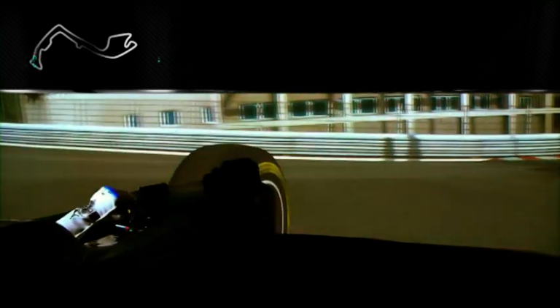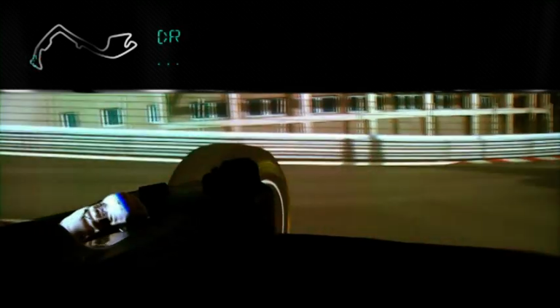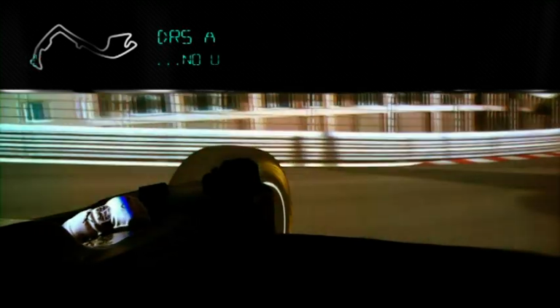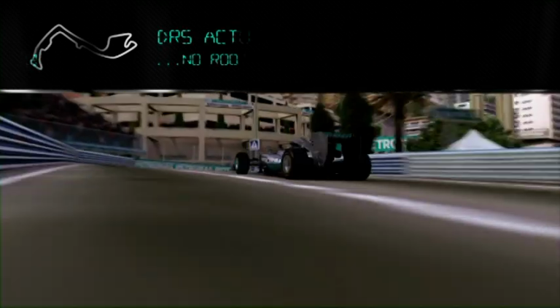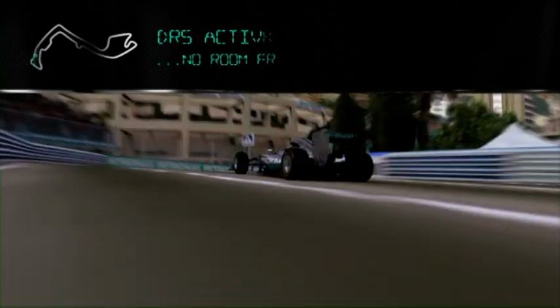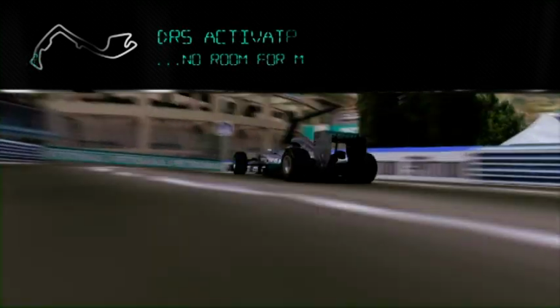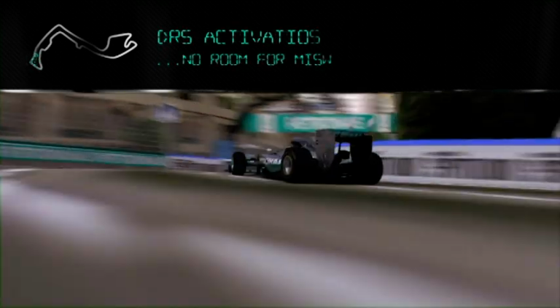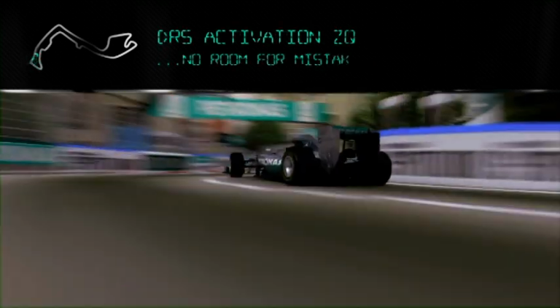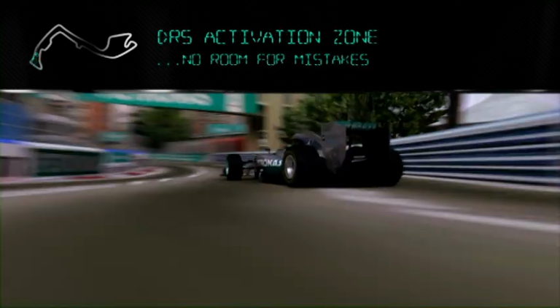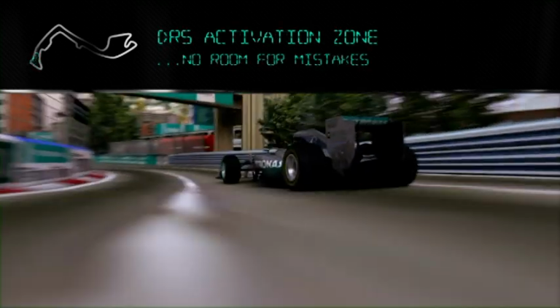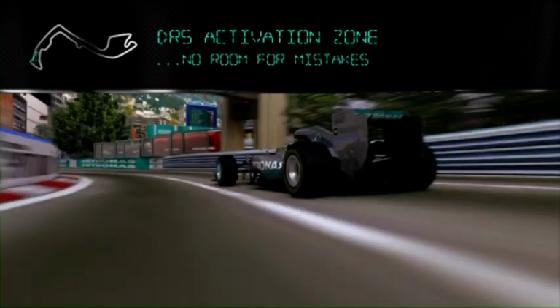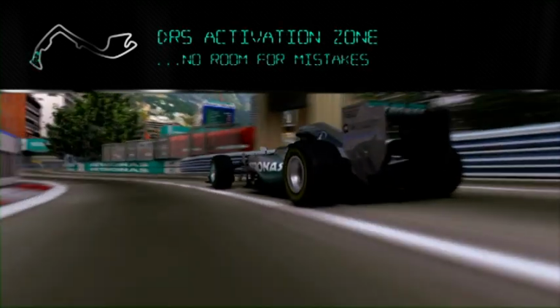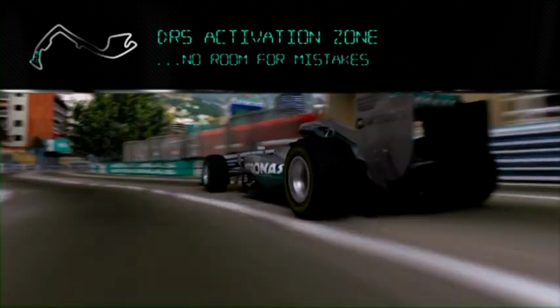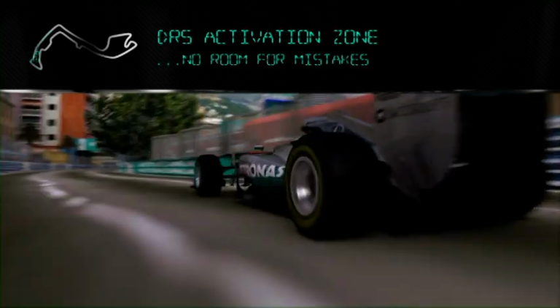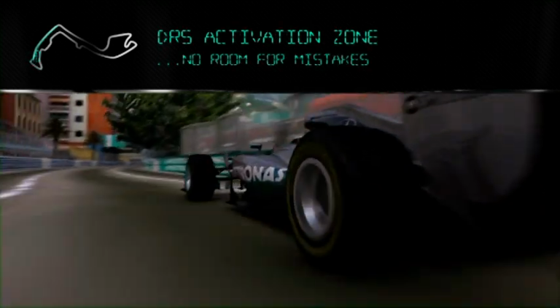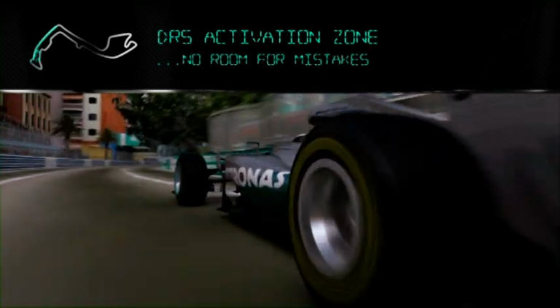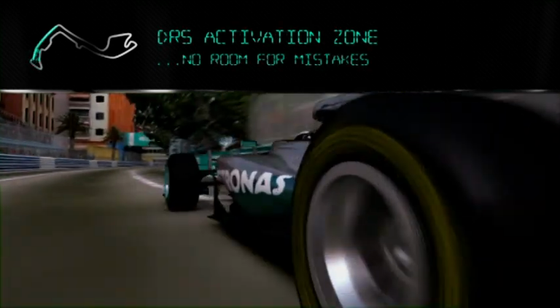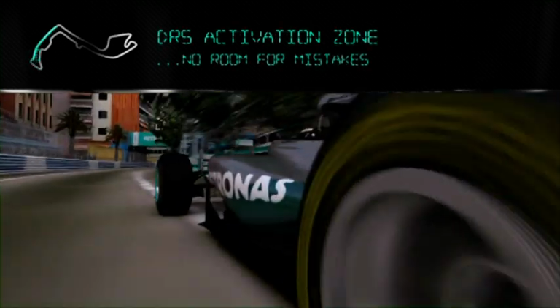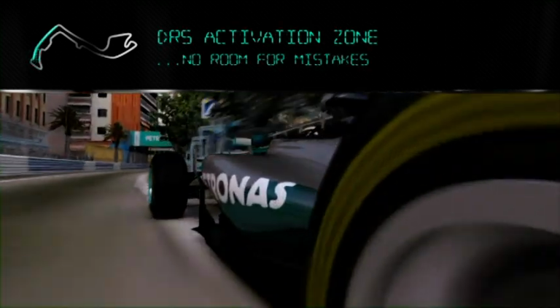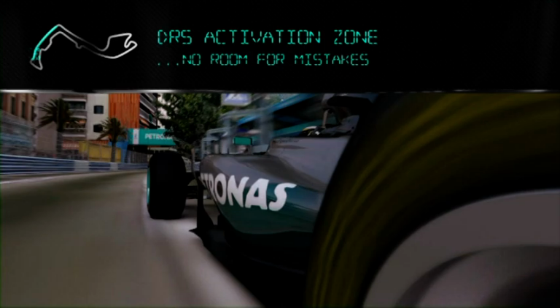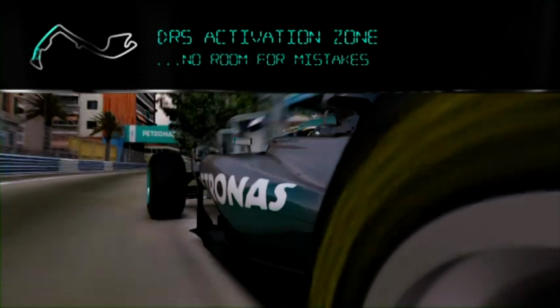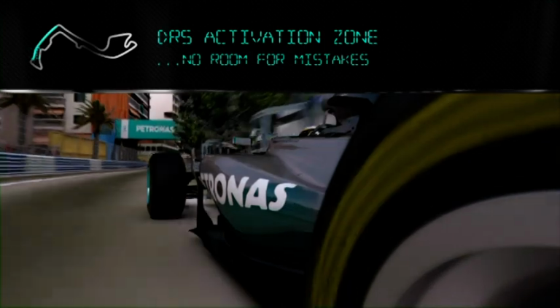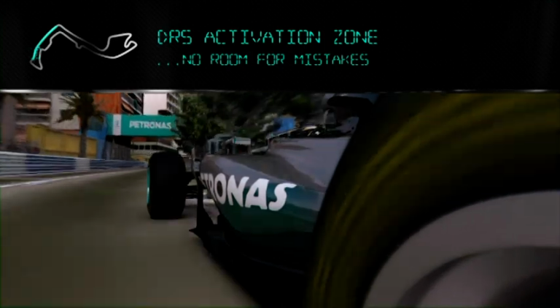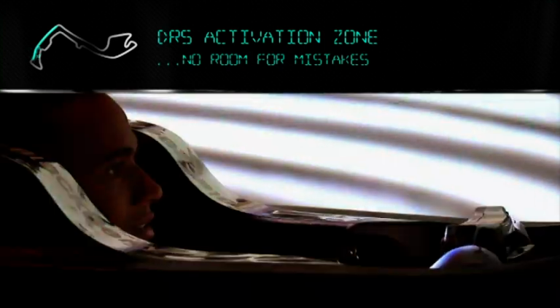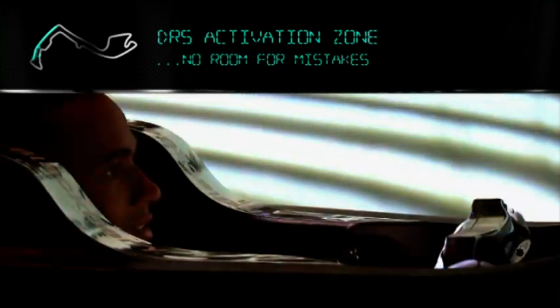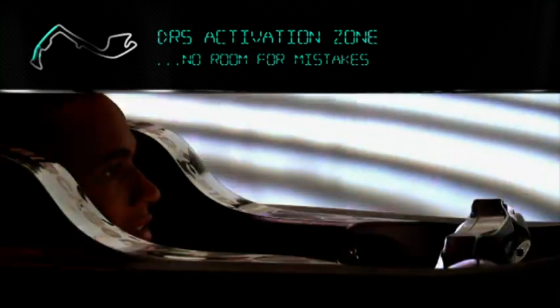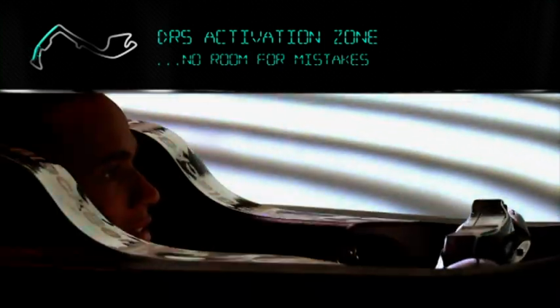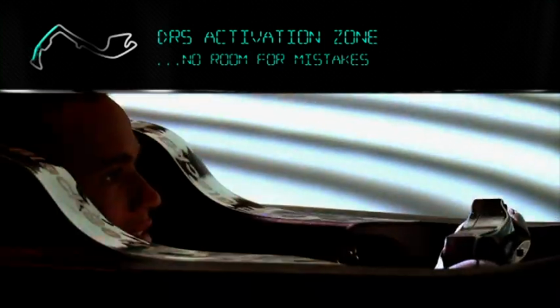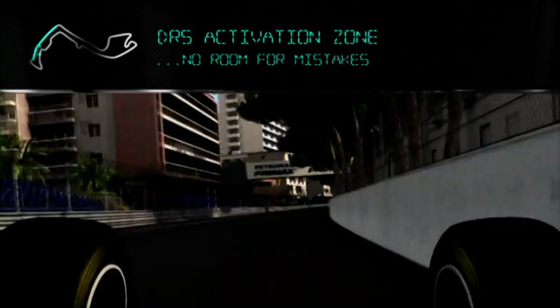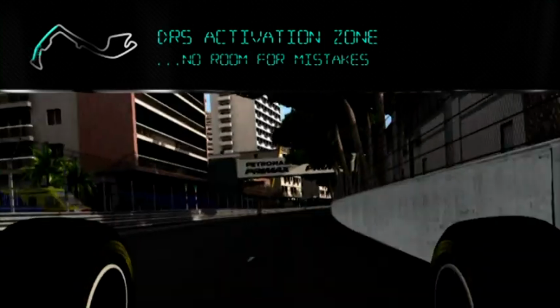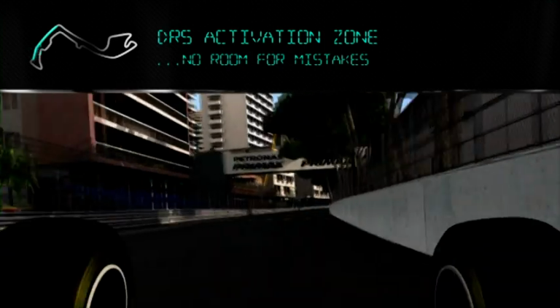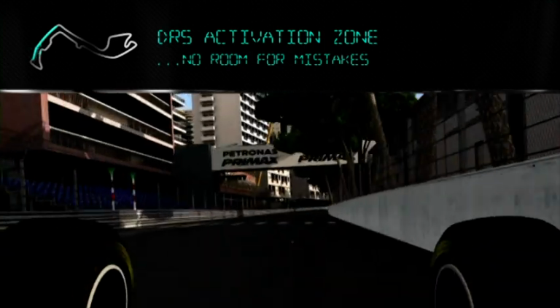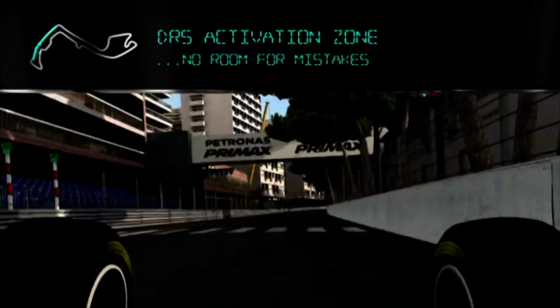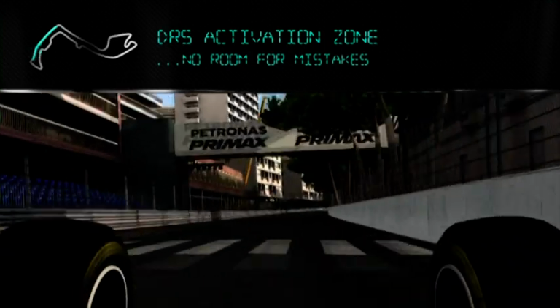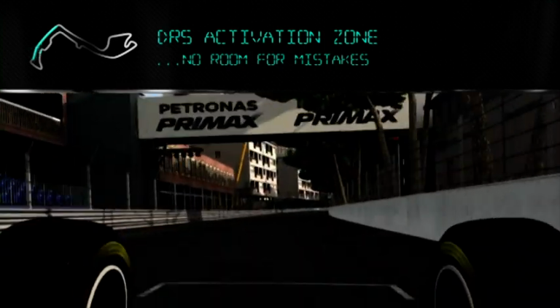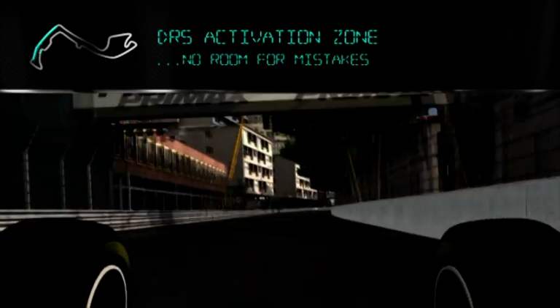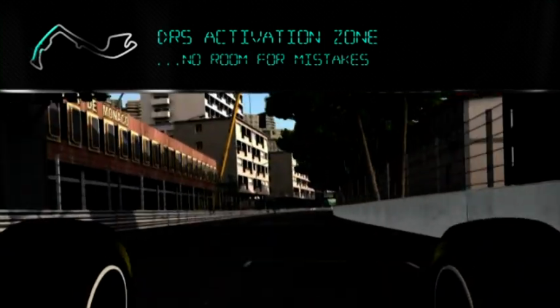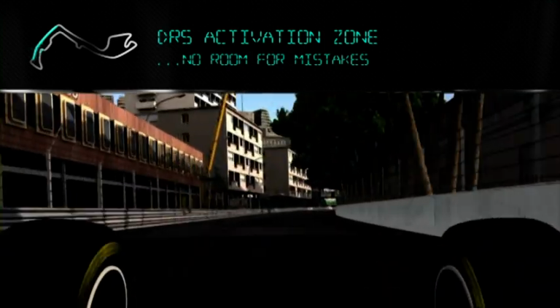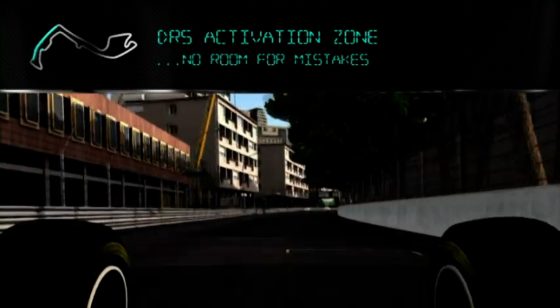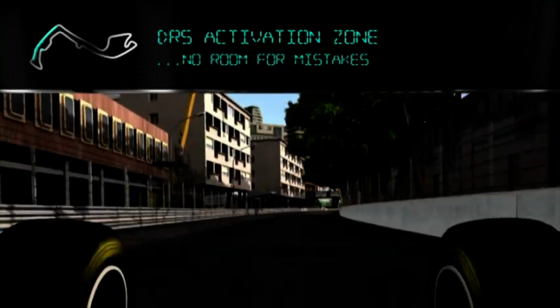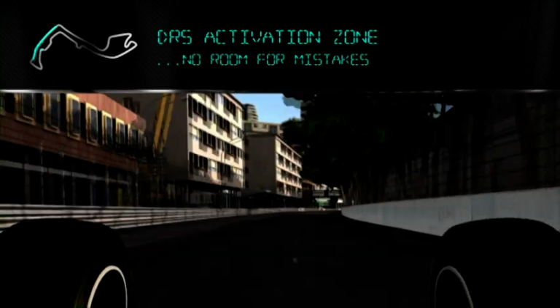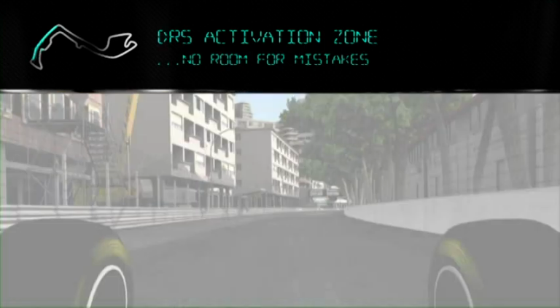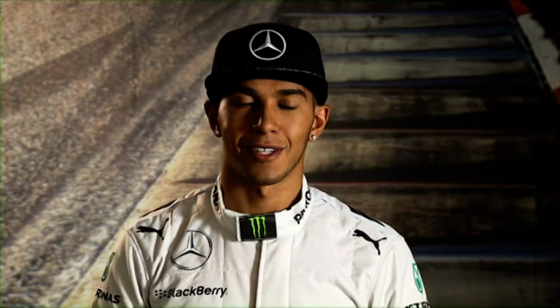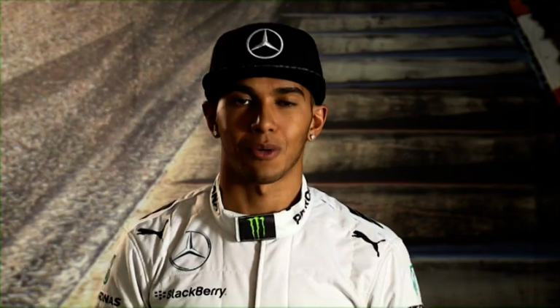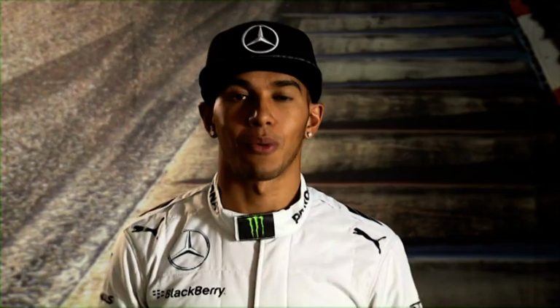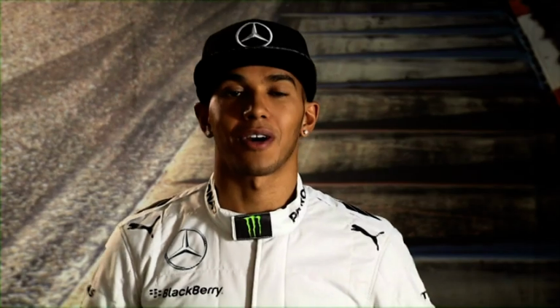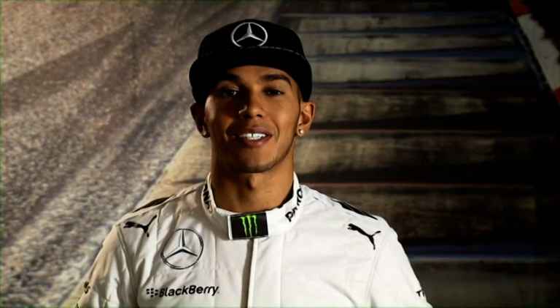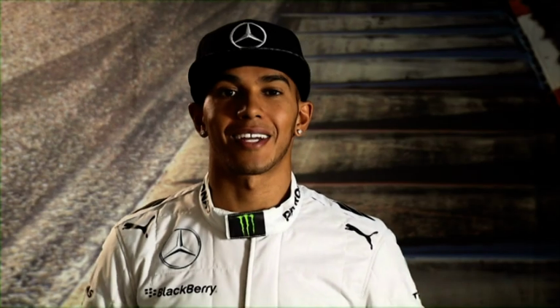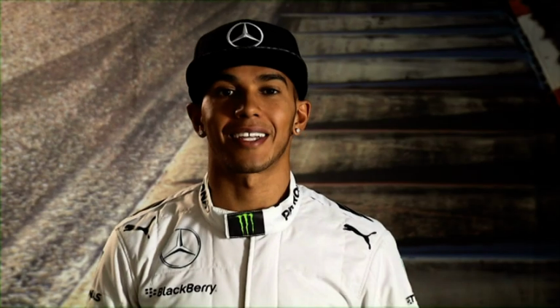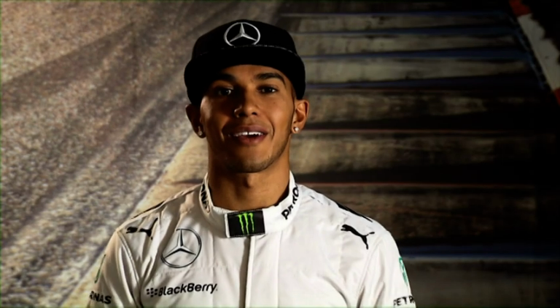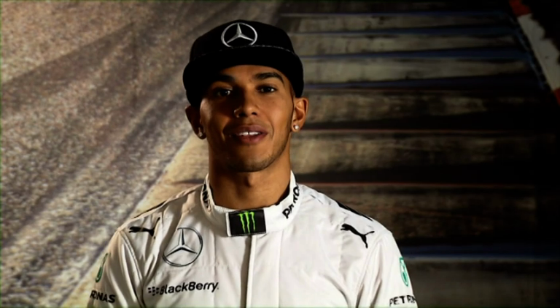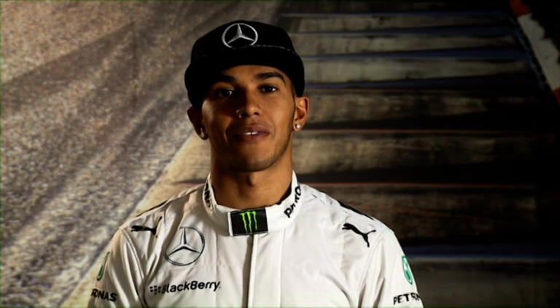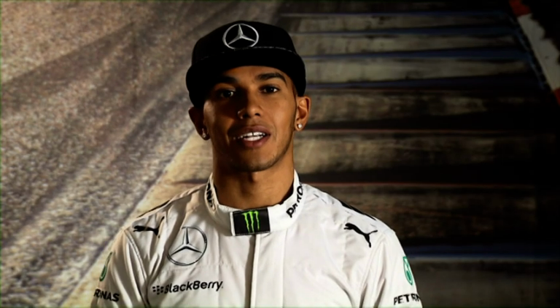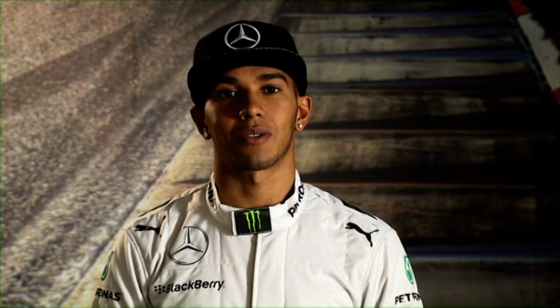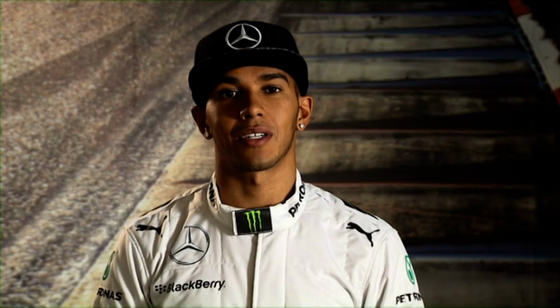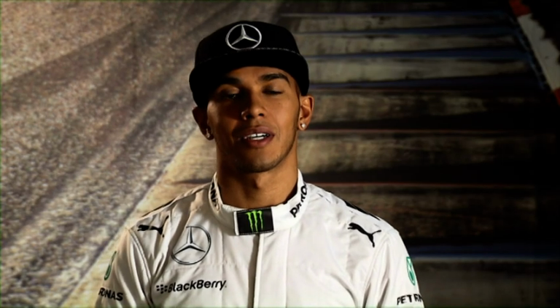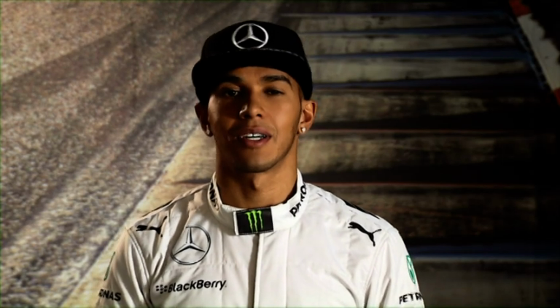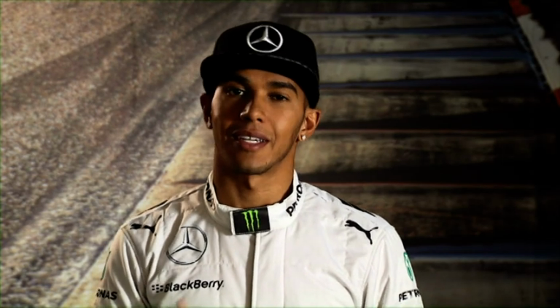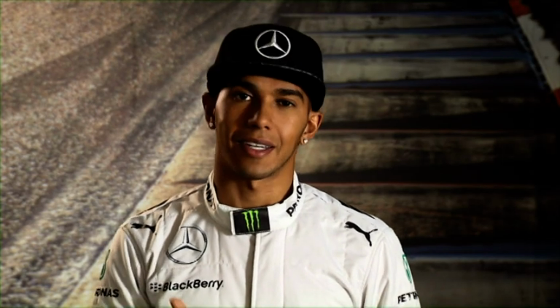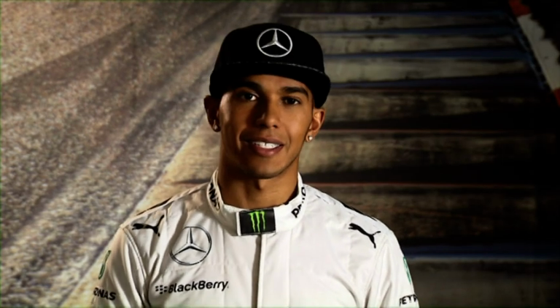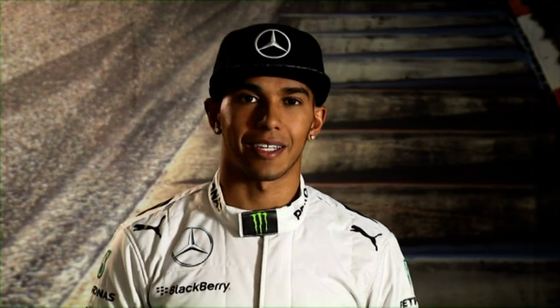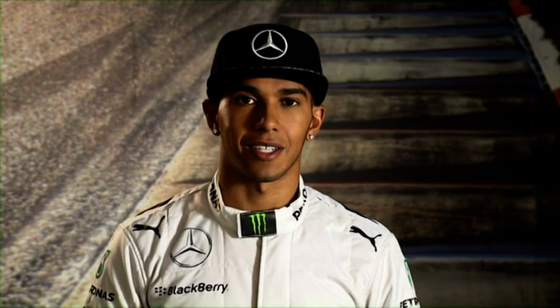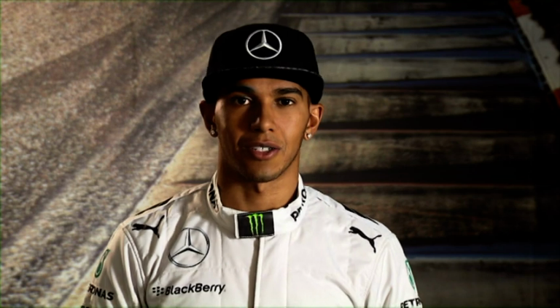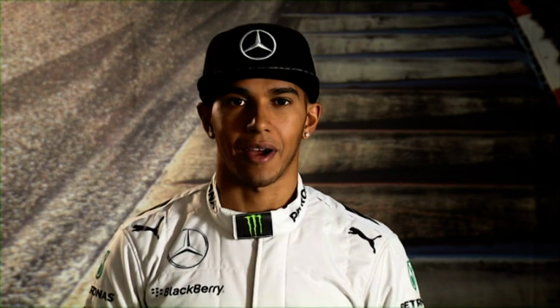Very low grip here as well. Lots of power, no room for mistakes. And that's the lap. So our work is done here at the factory — now let's take it to the track.